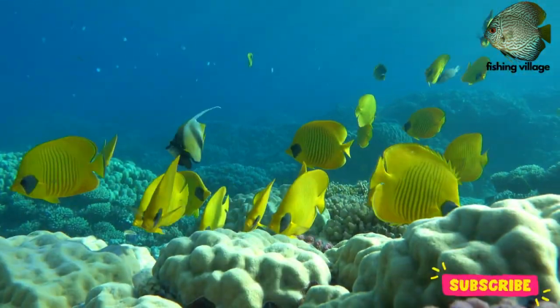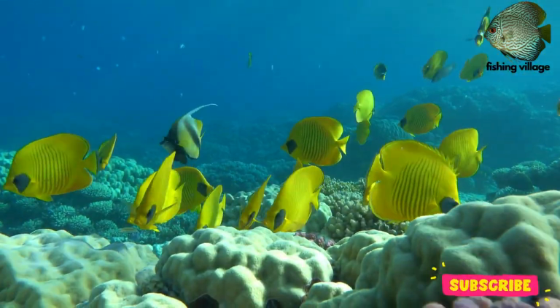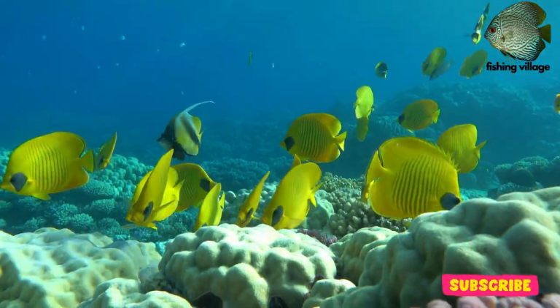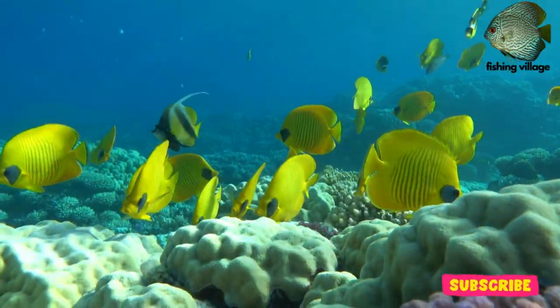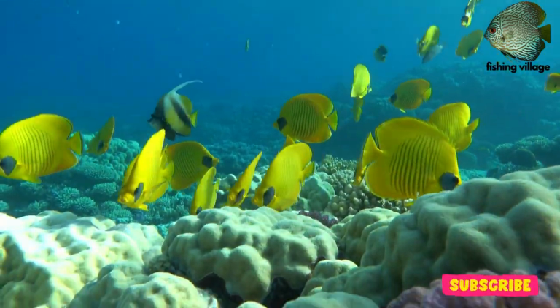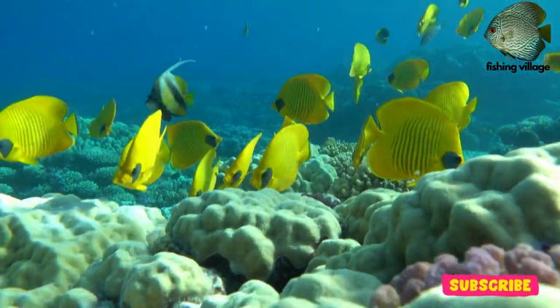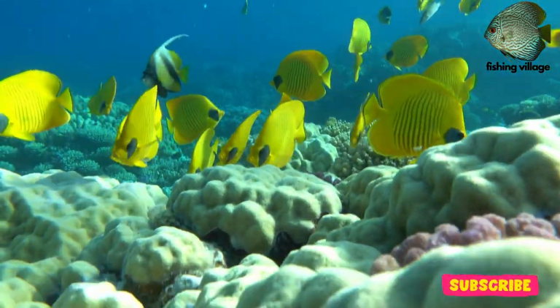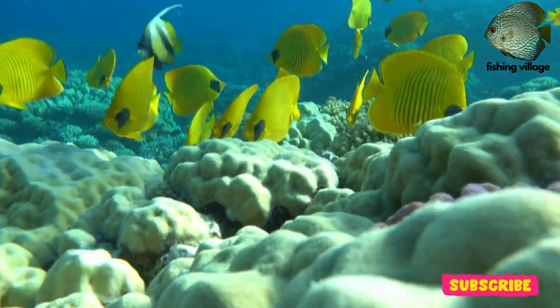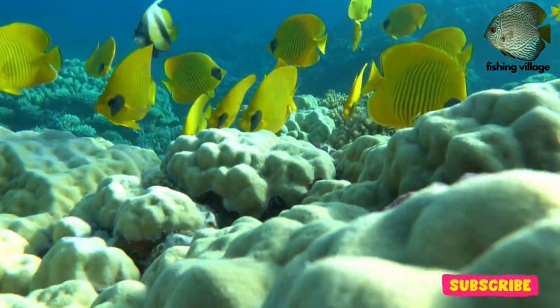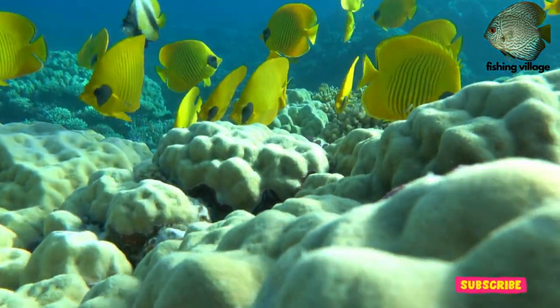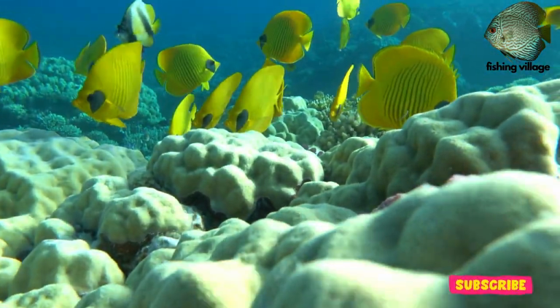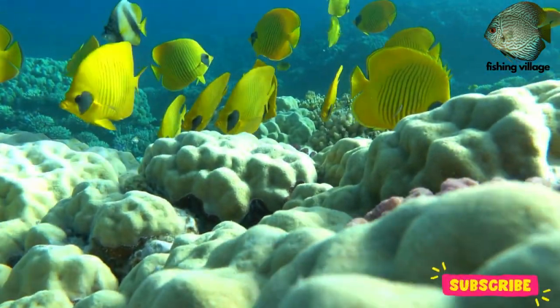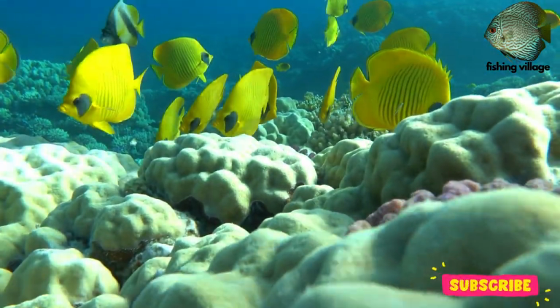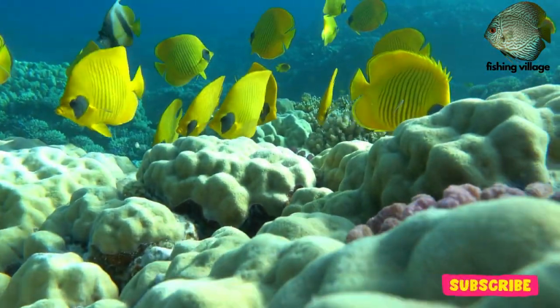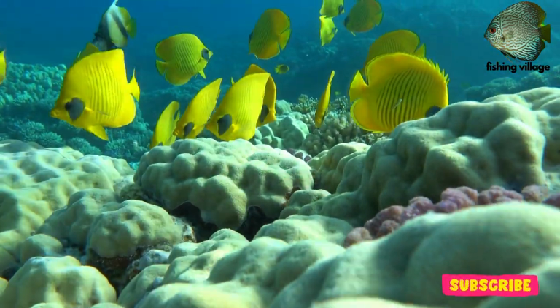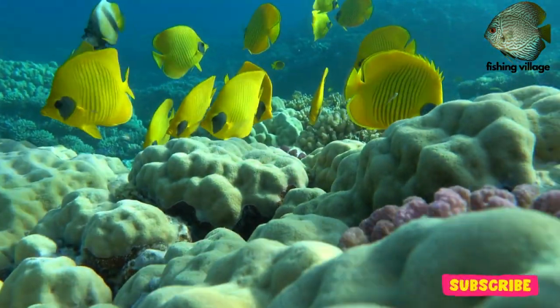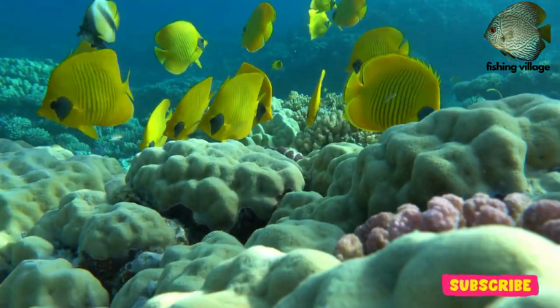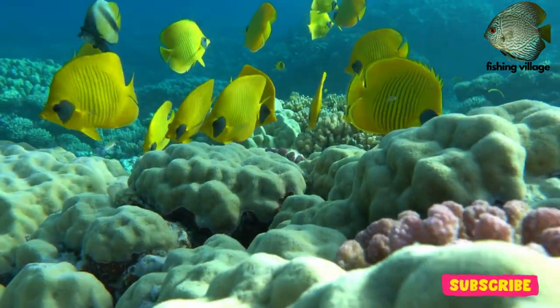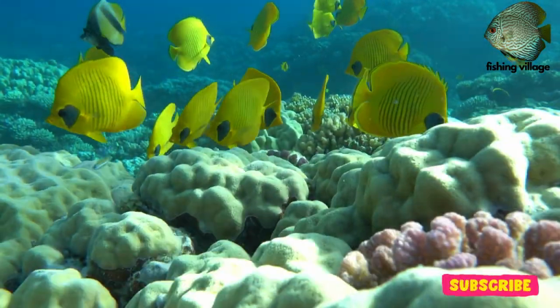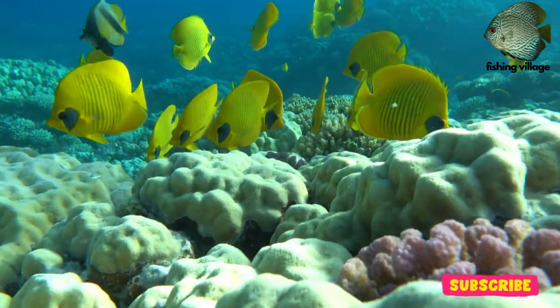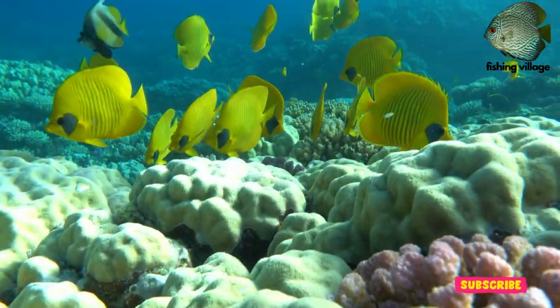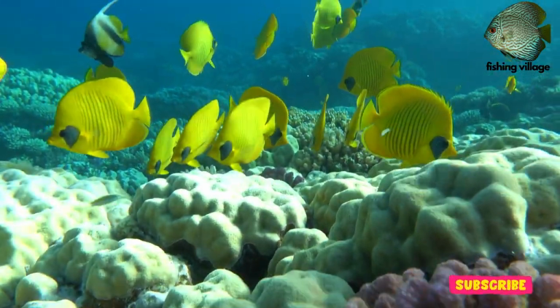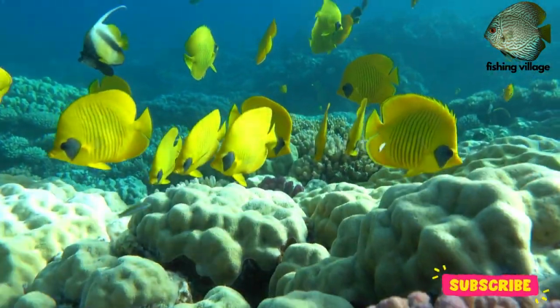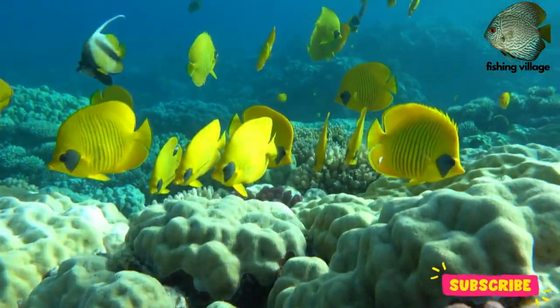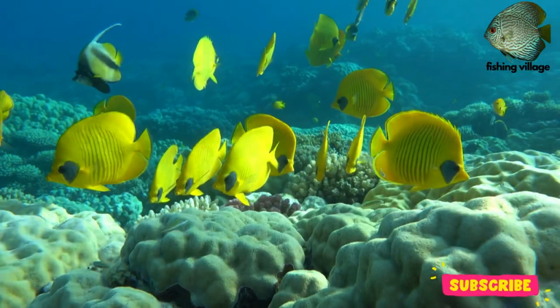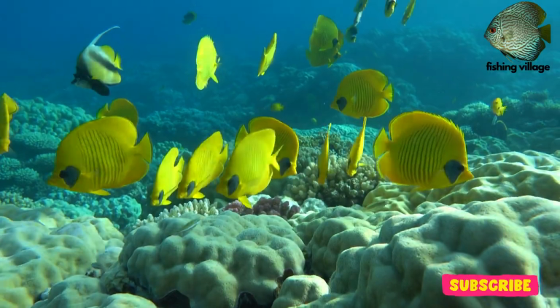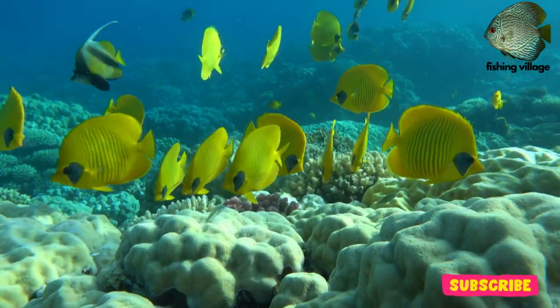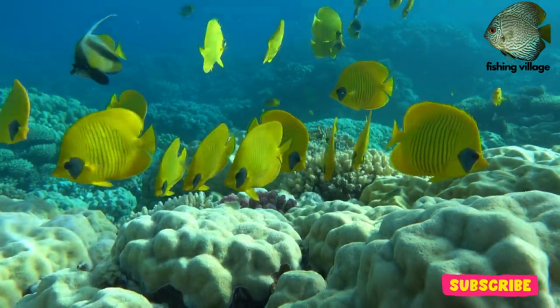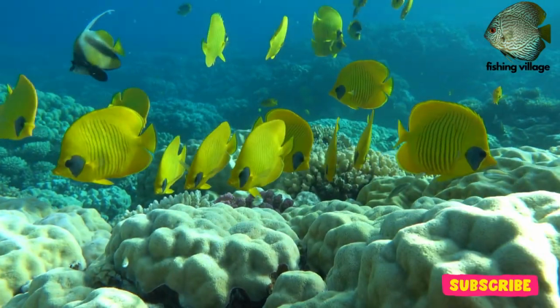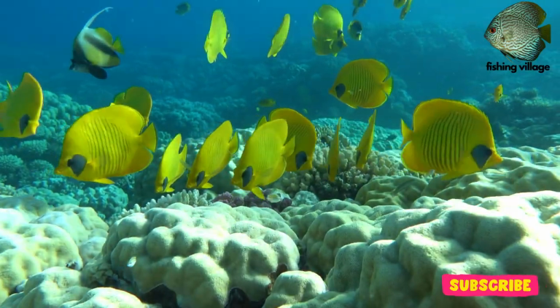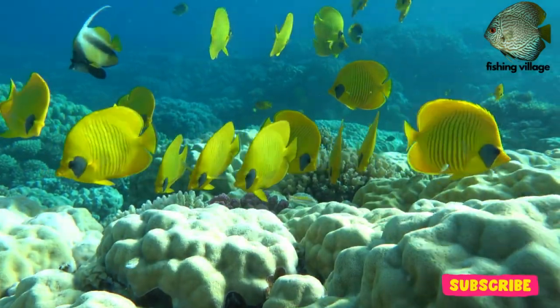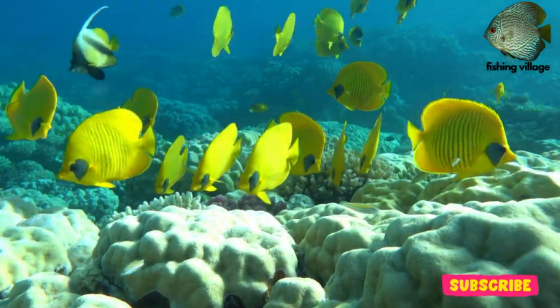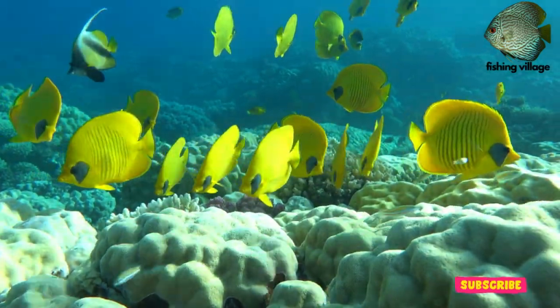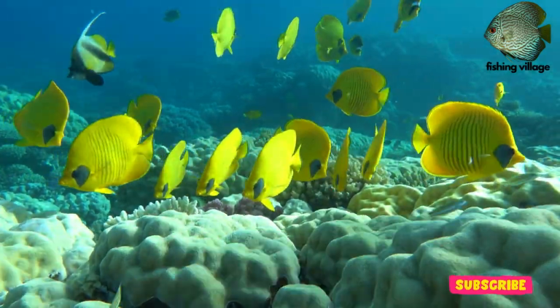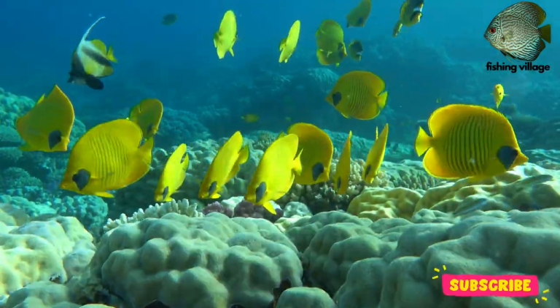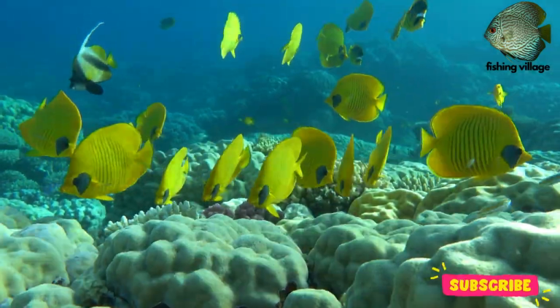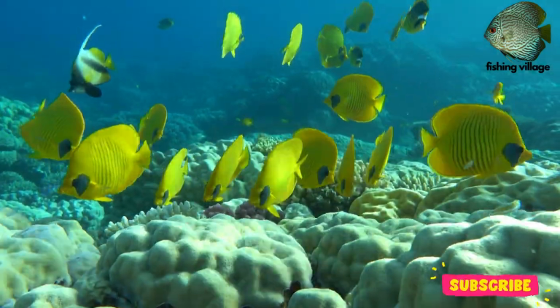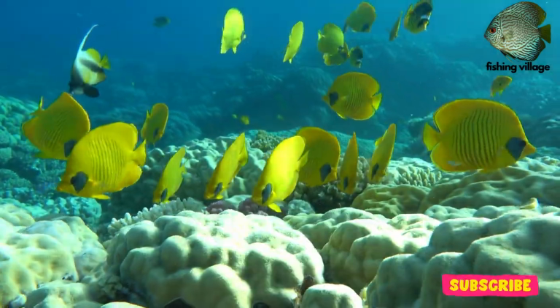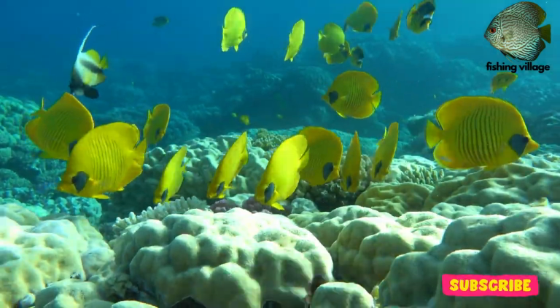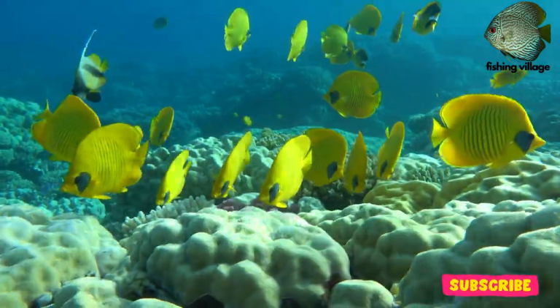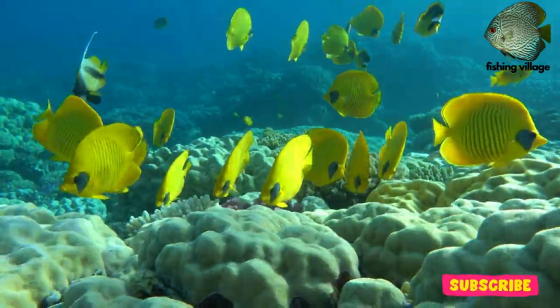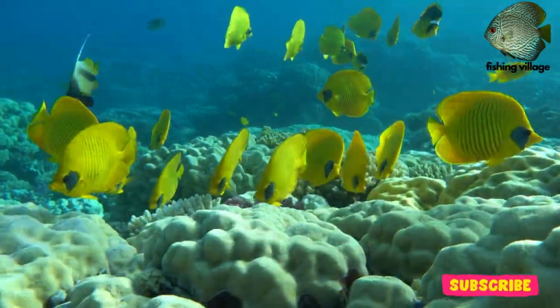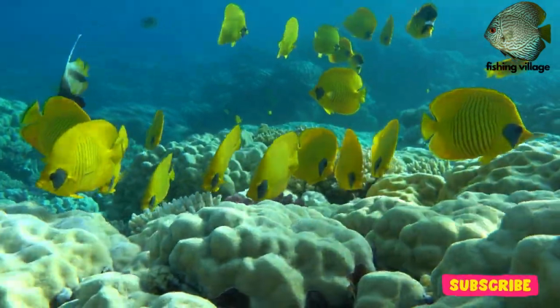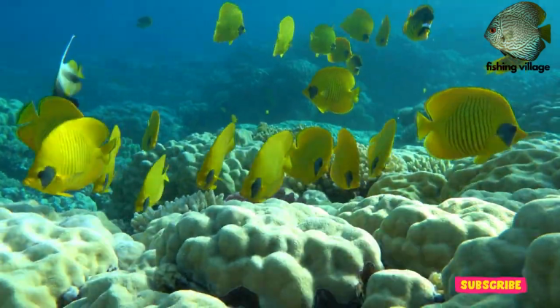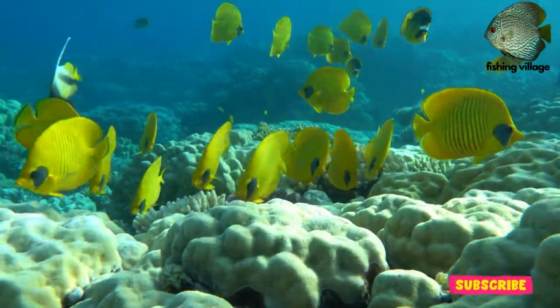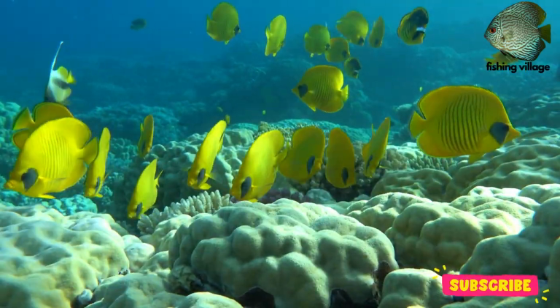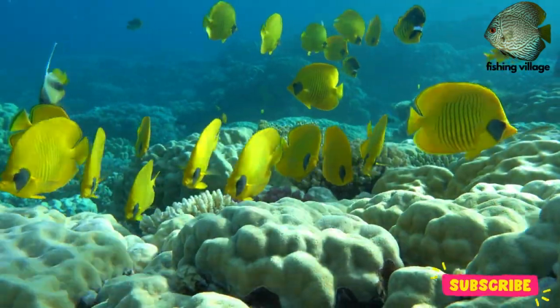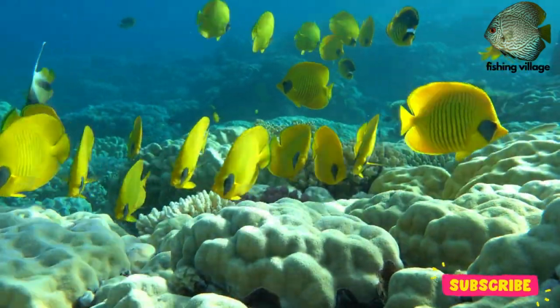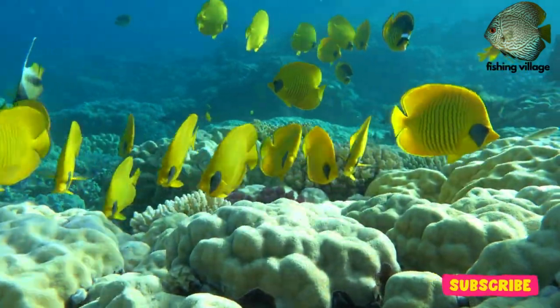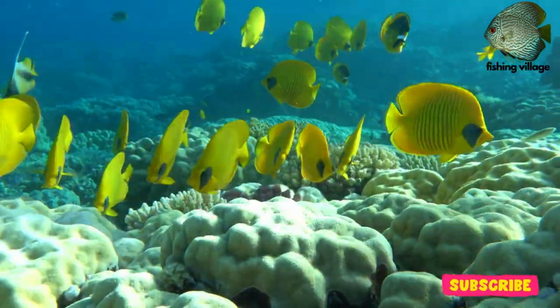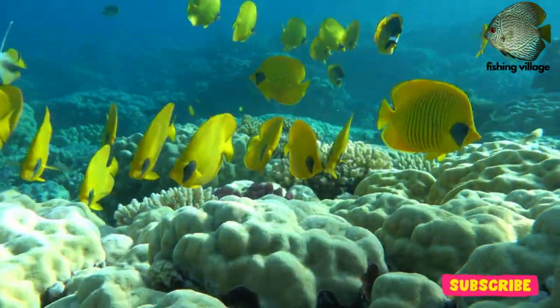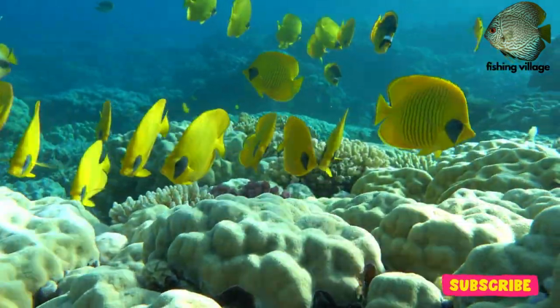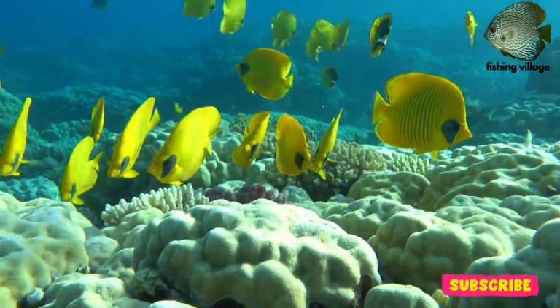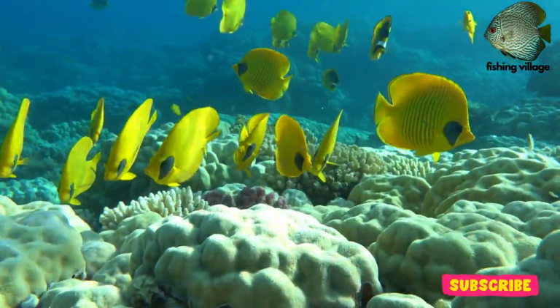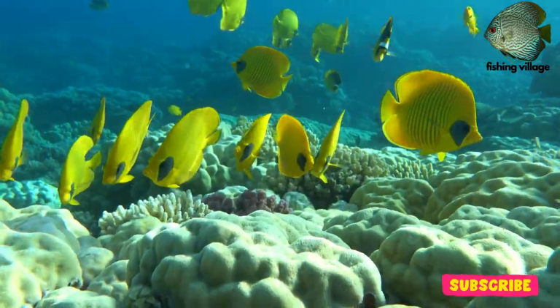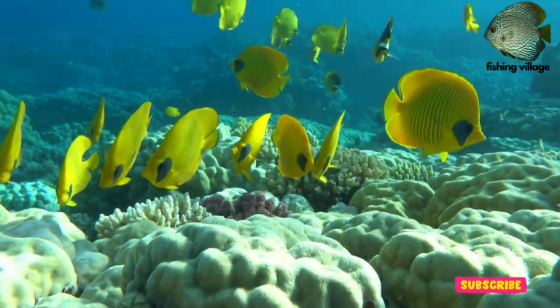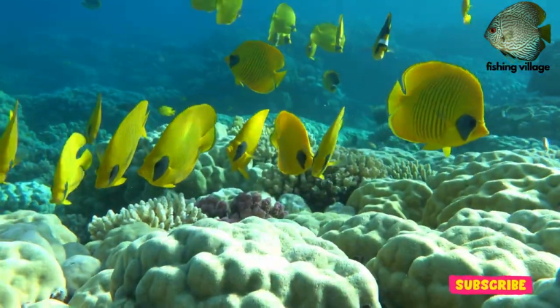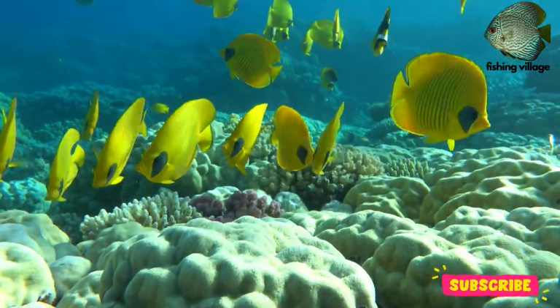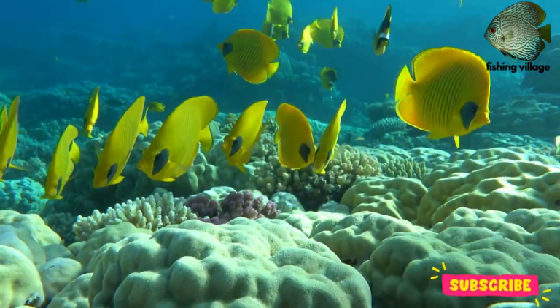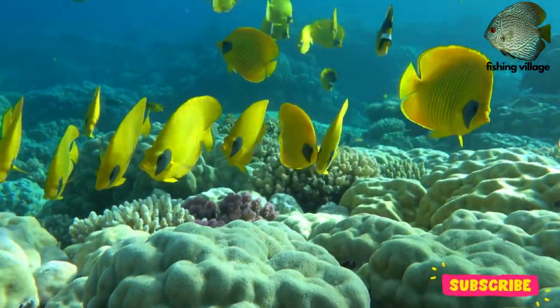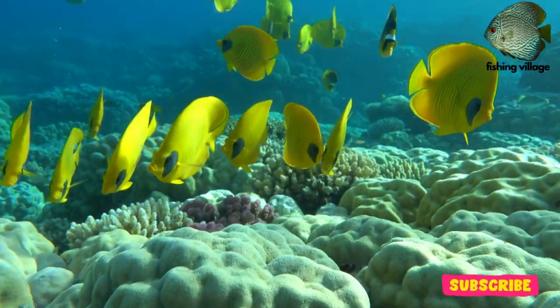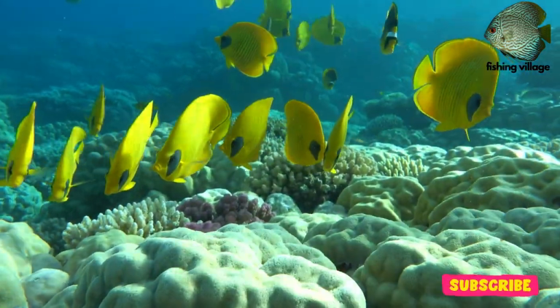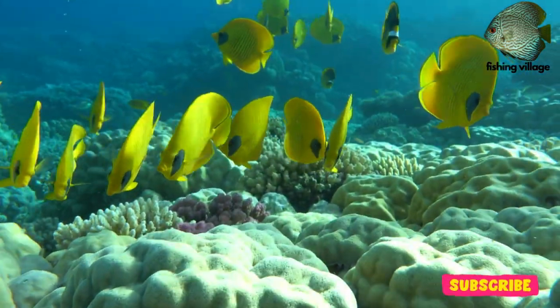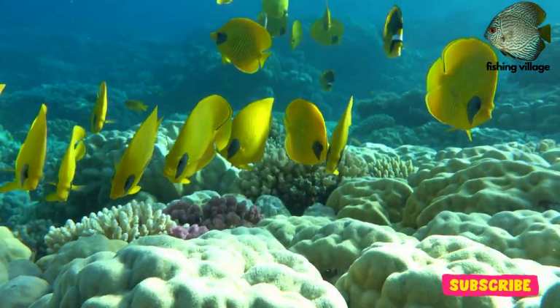Welcome to Fishing Village. Today we will talk about Butterfly Fish.